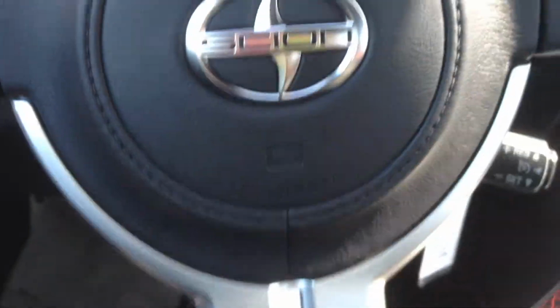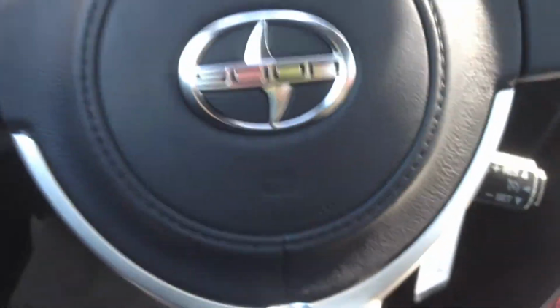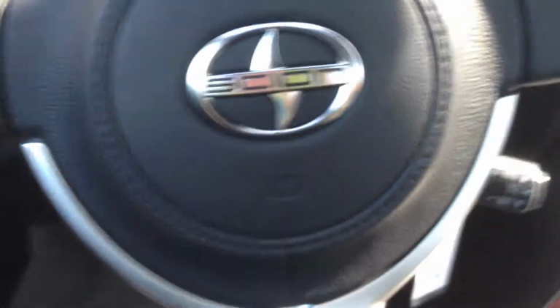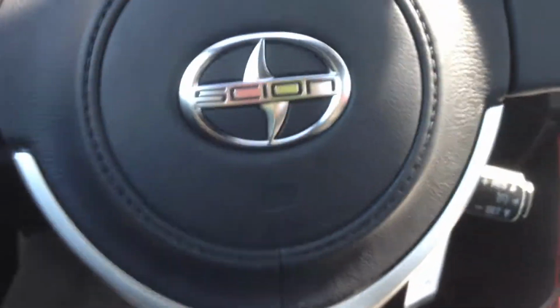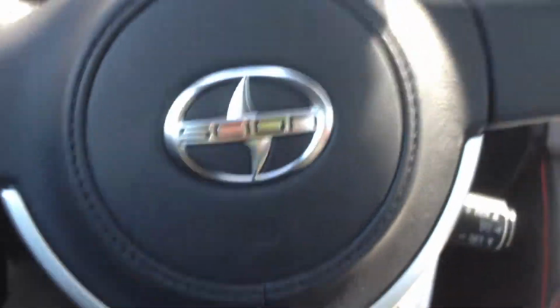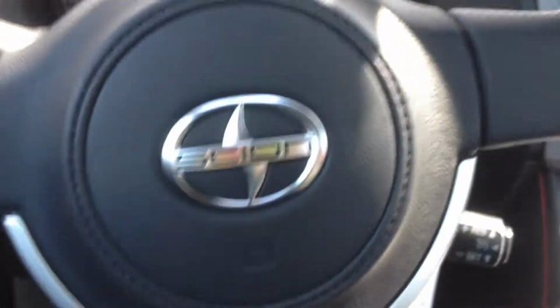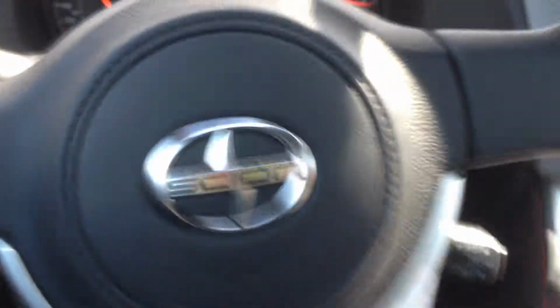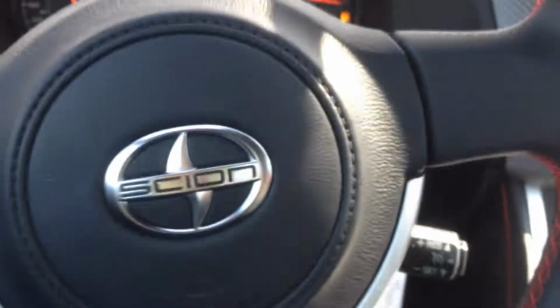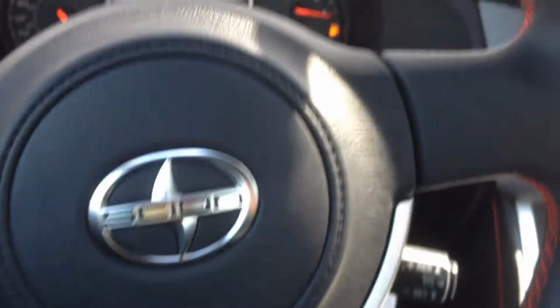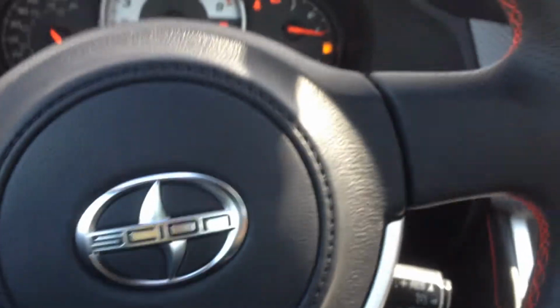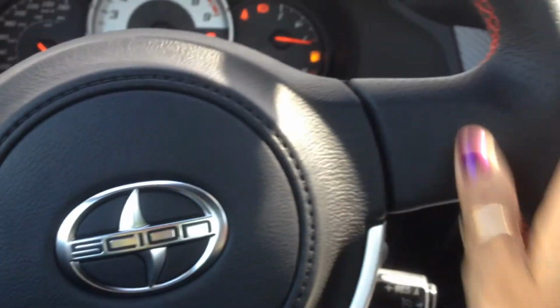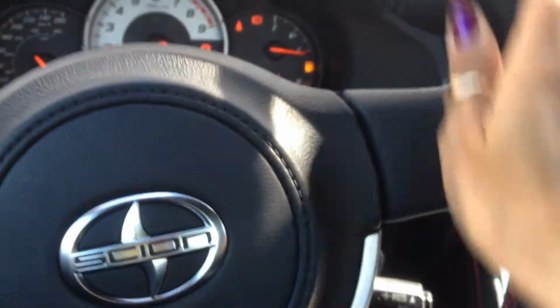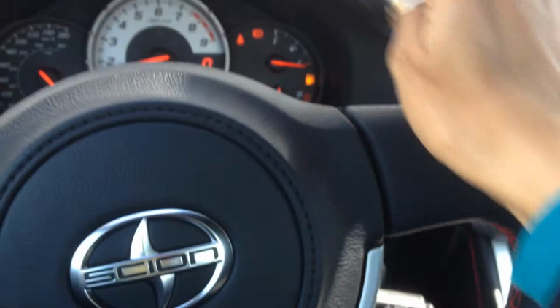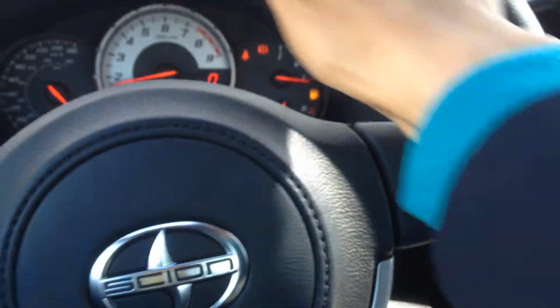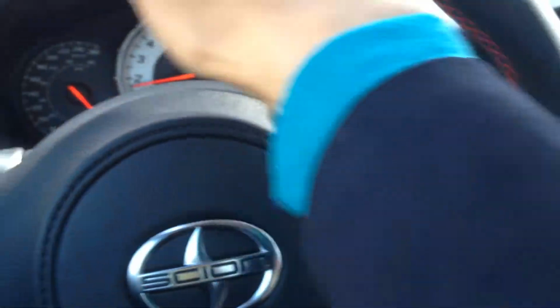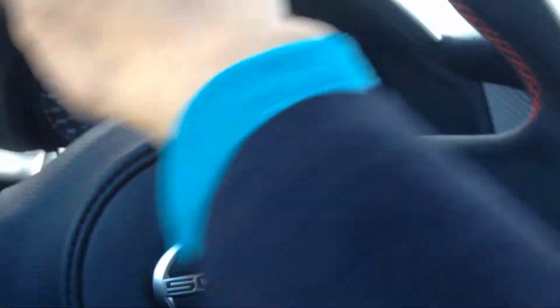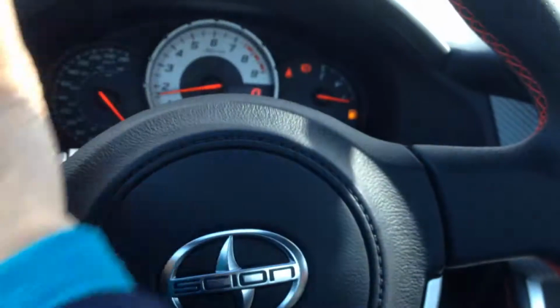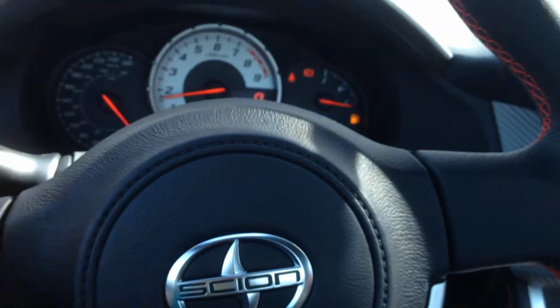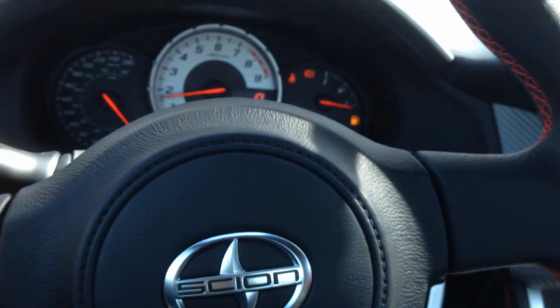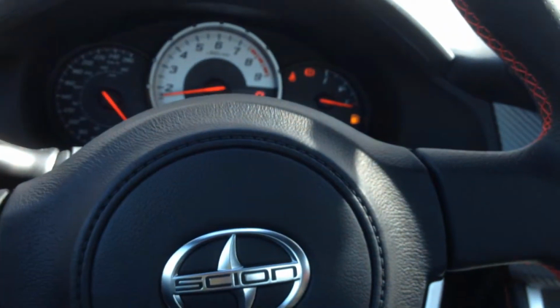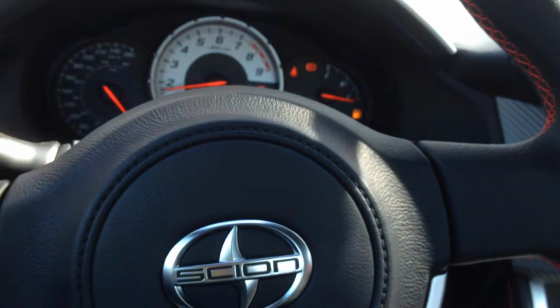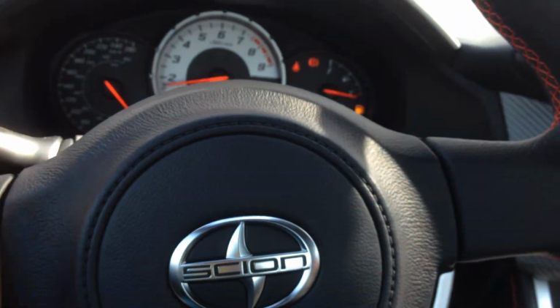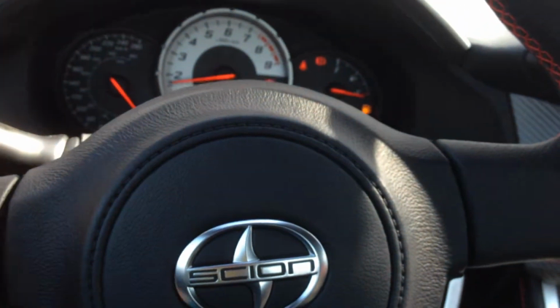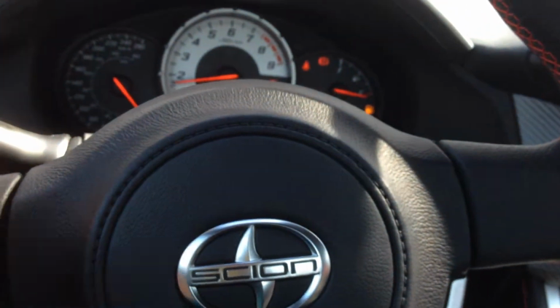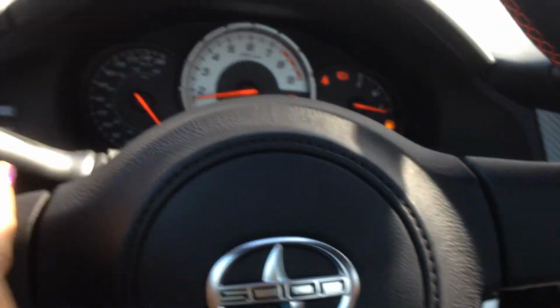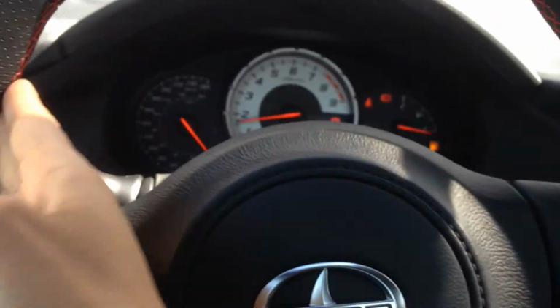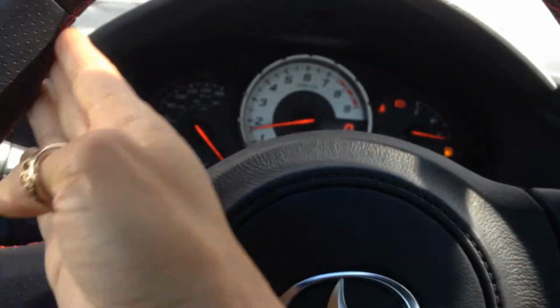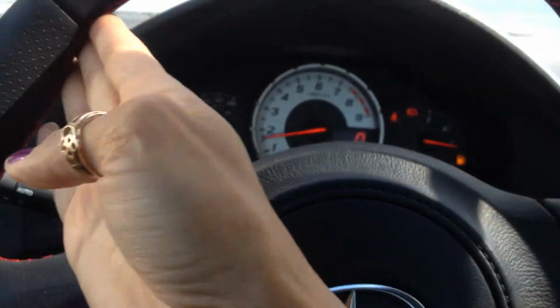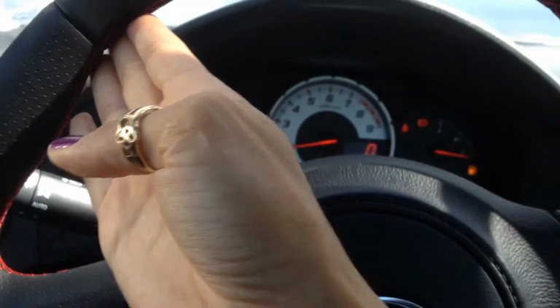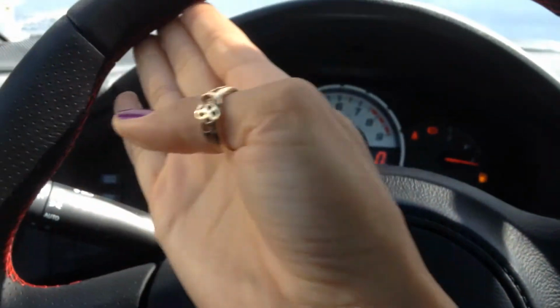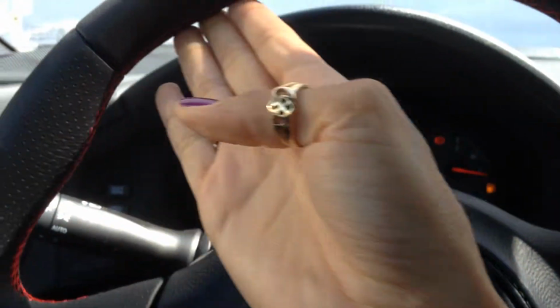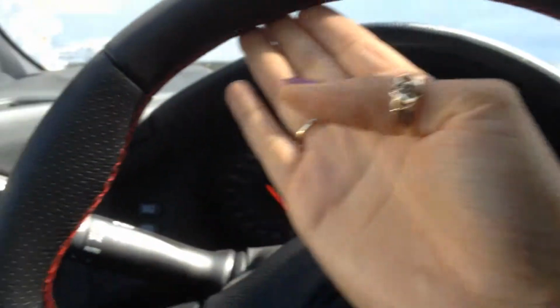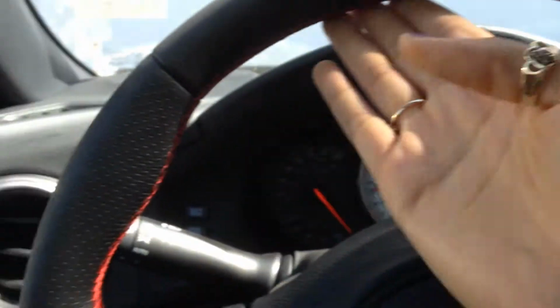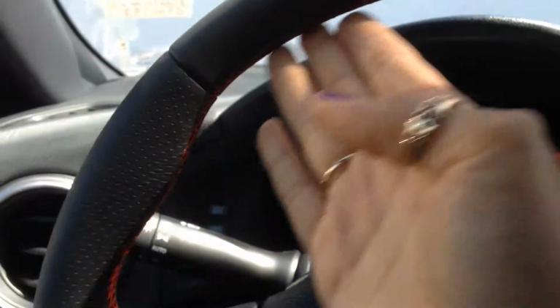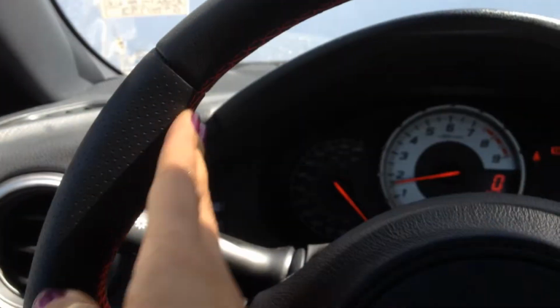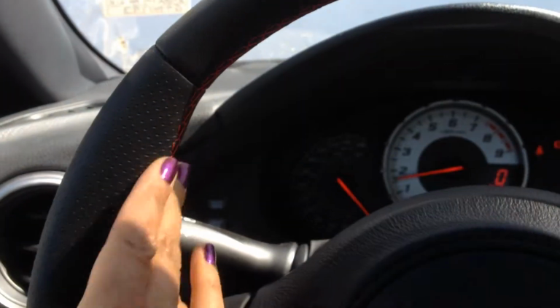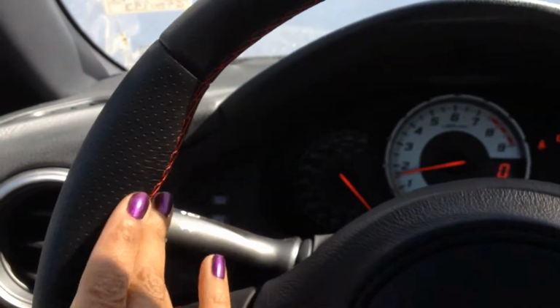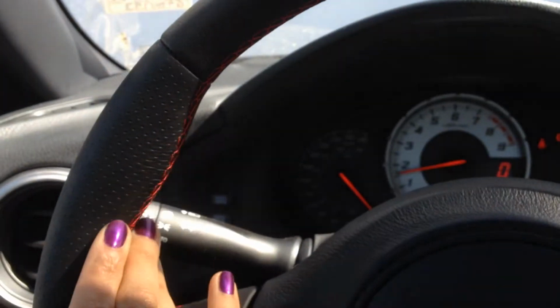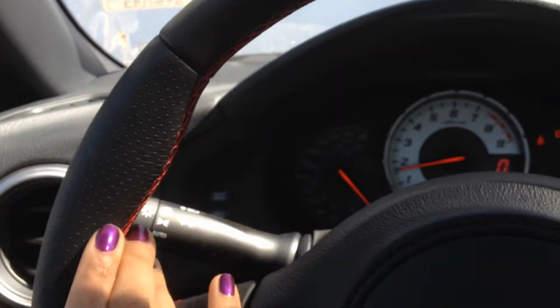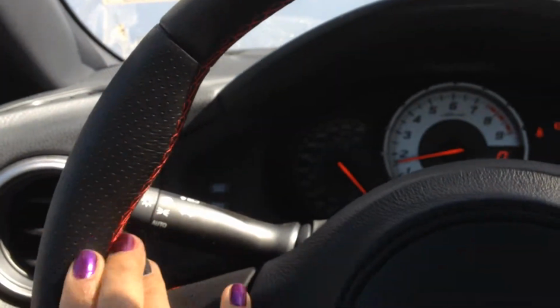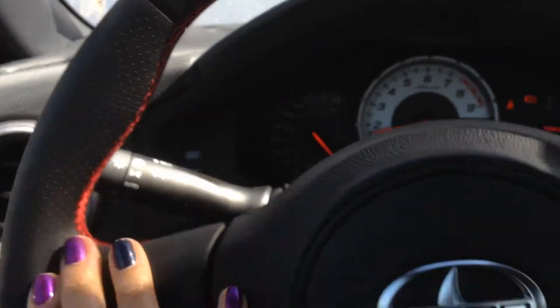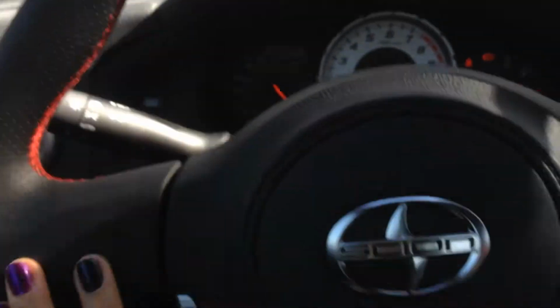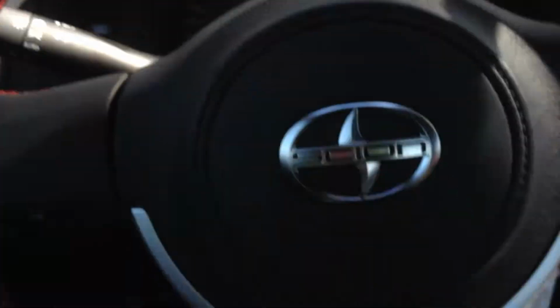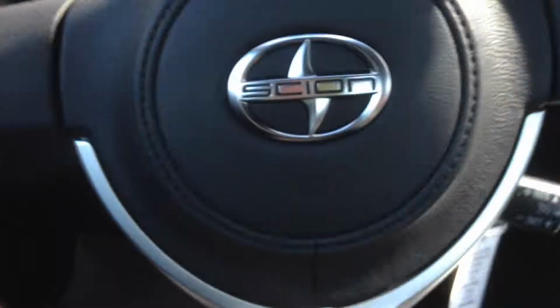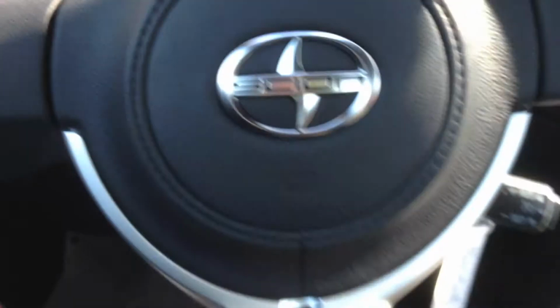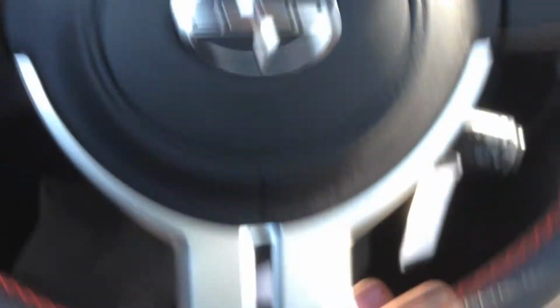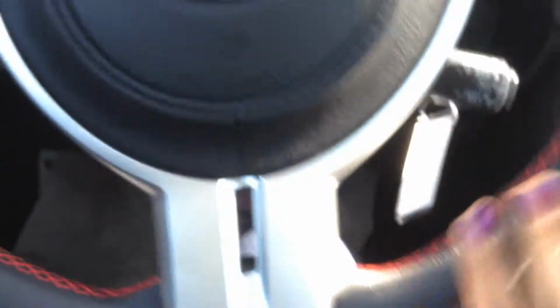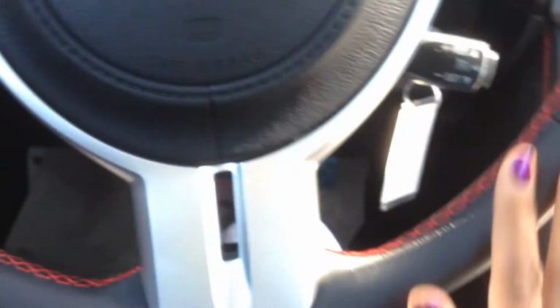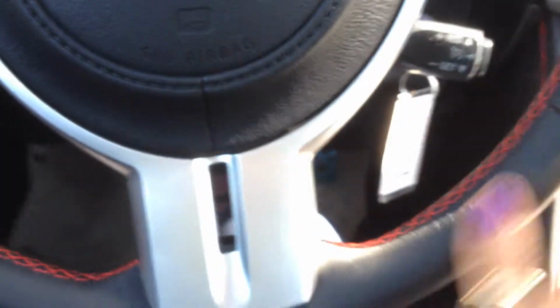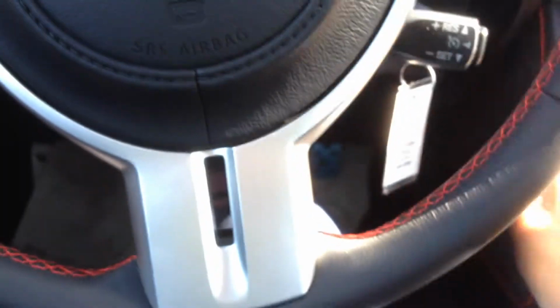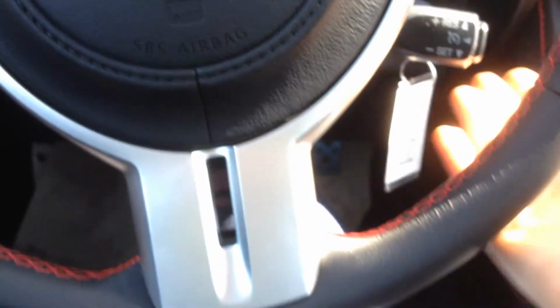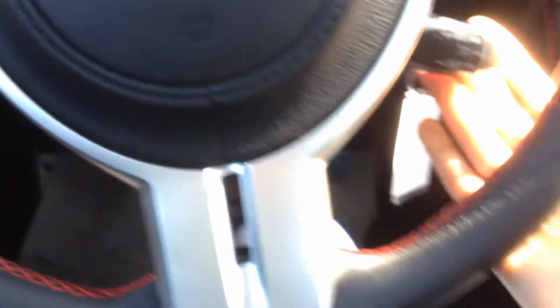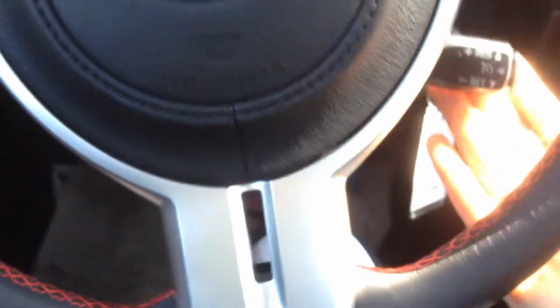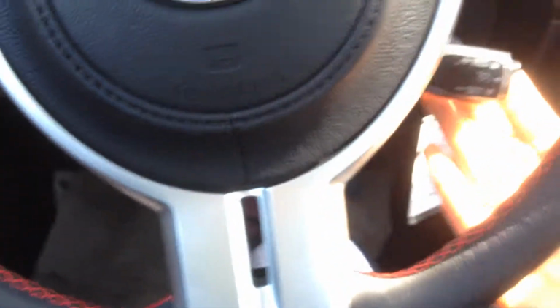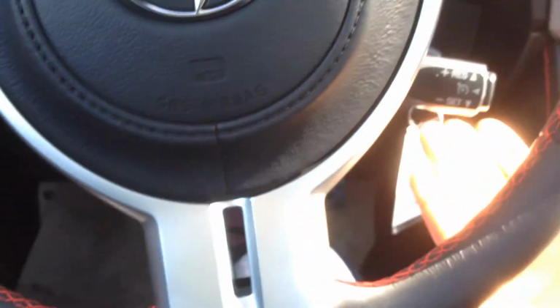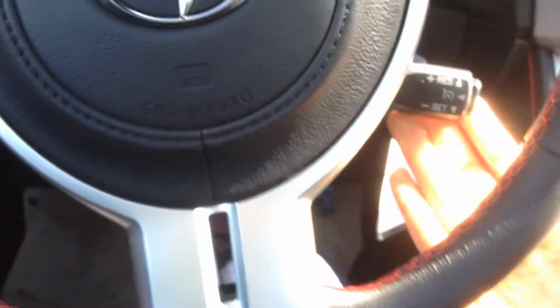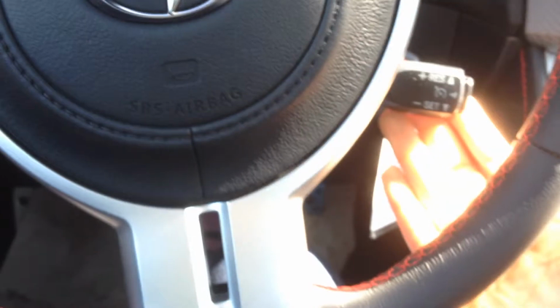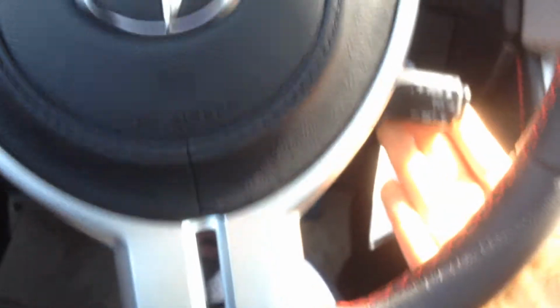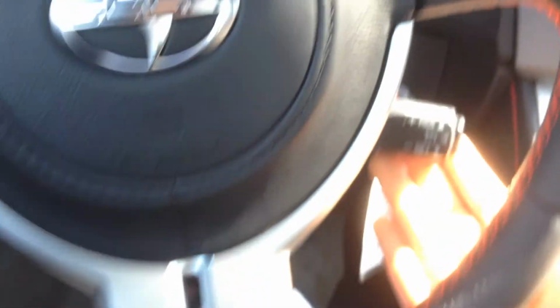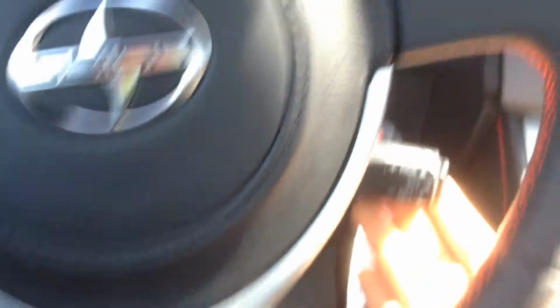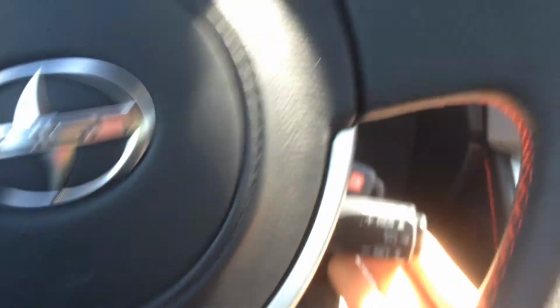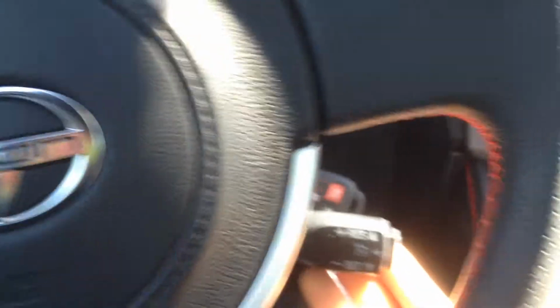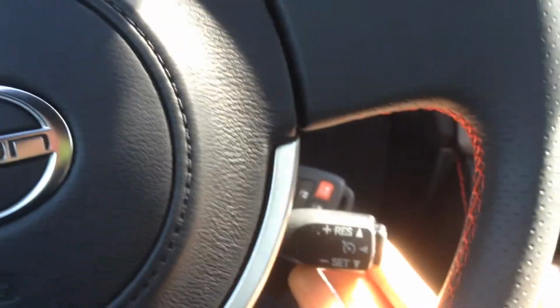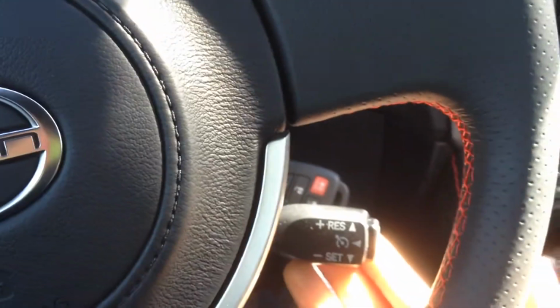The steering wheel is really nice black leather with red stitching on the inside — it's very, very nice. You've got your cruise control down here.